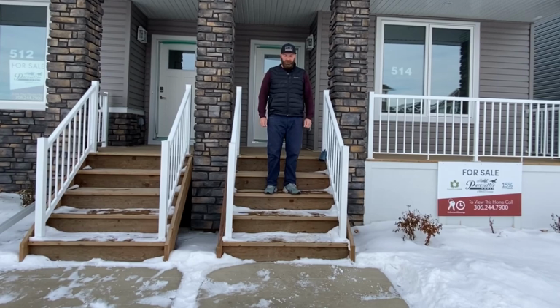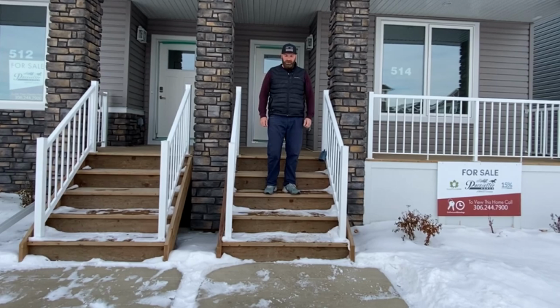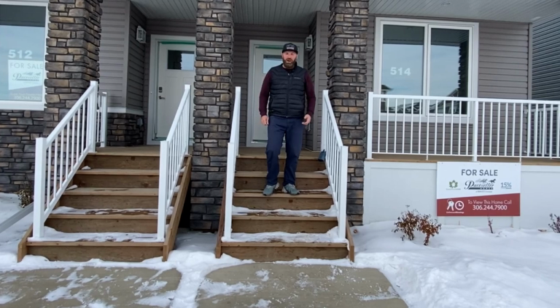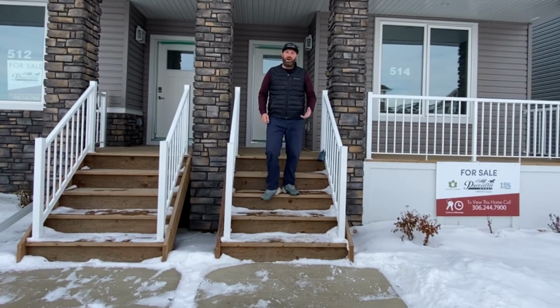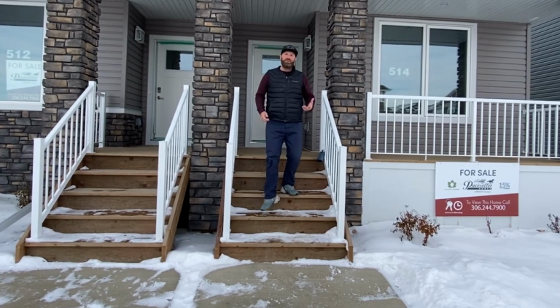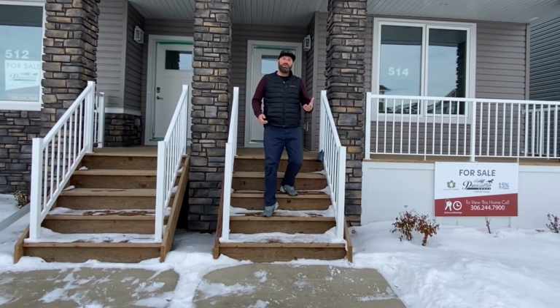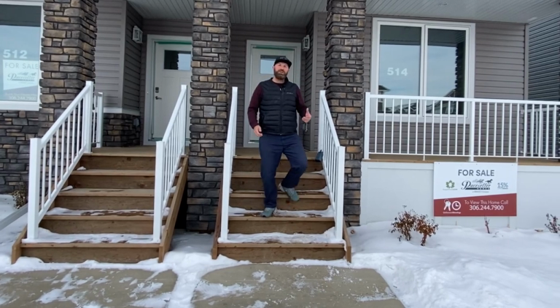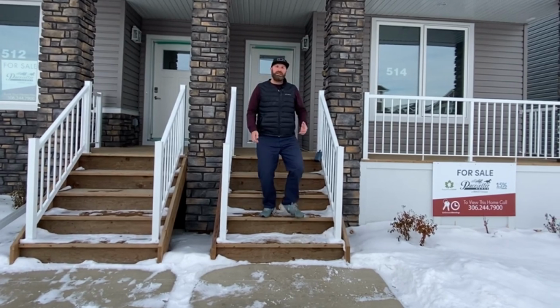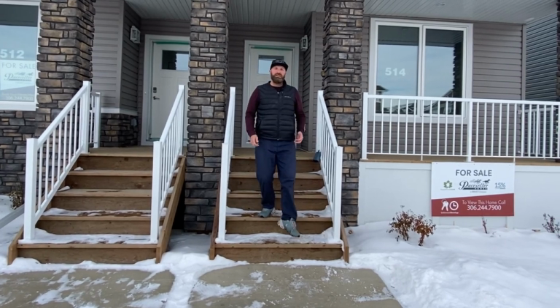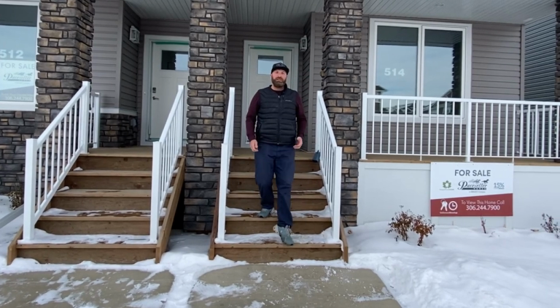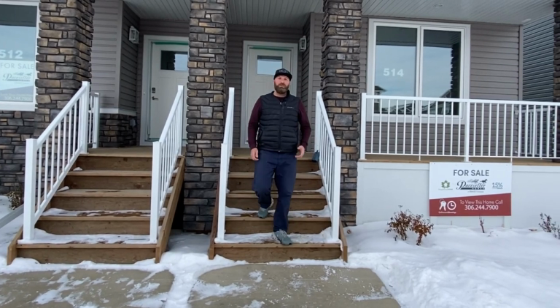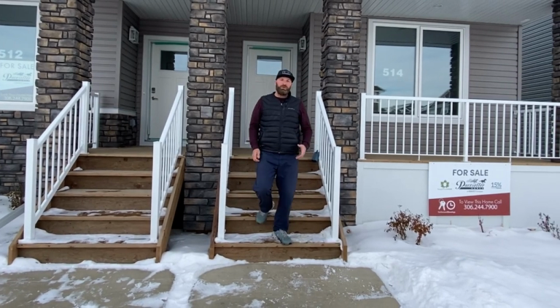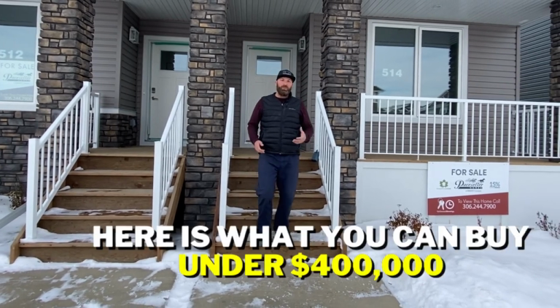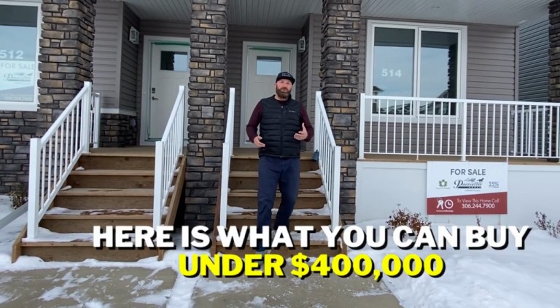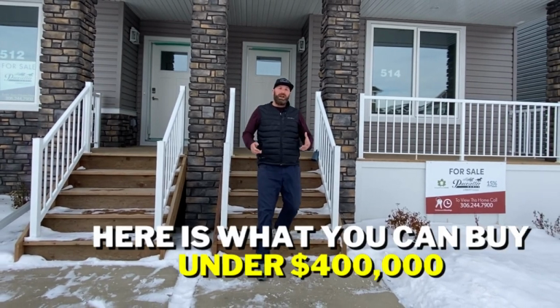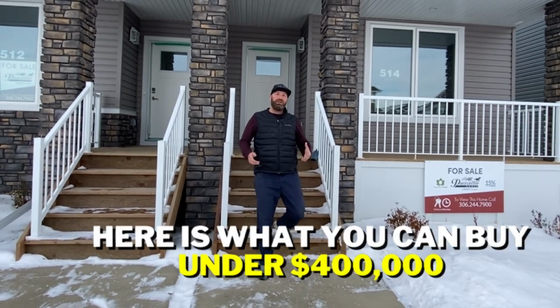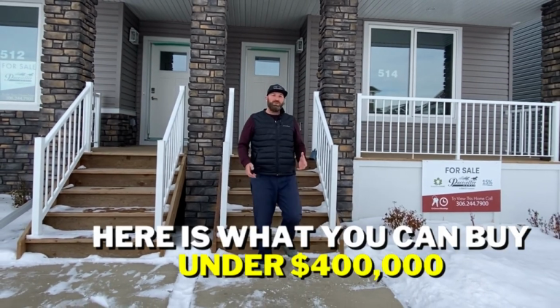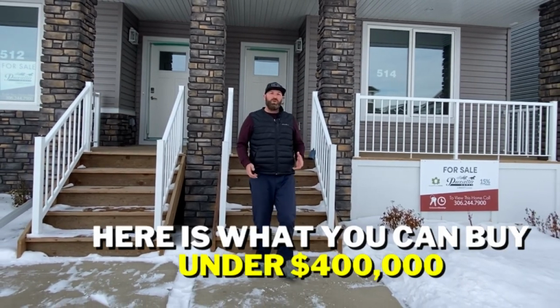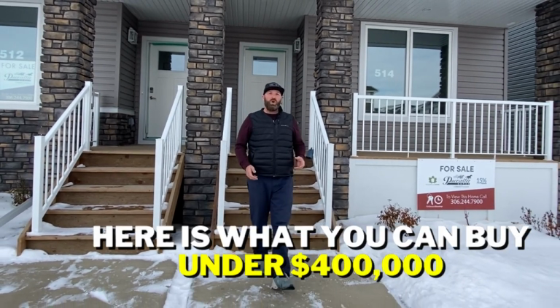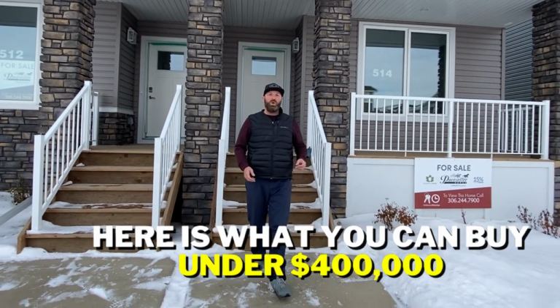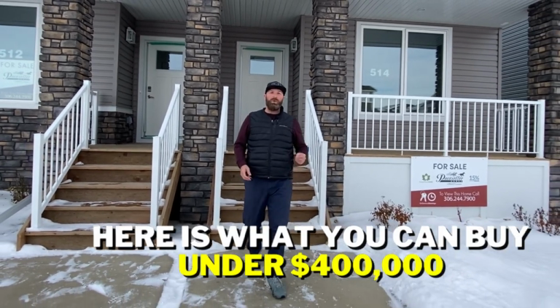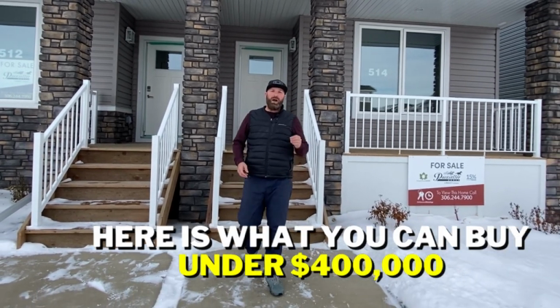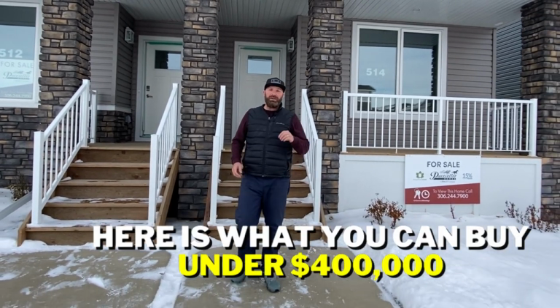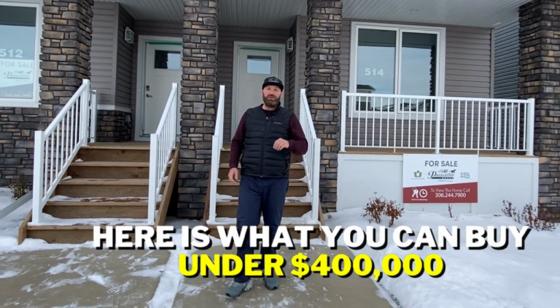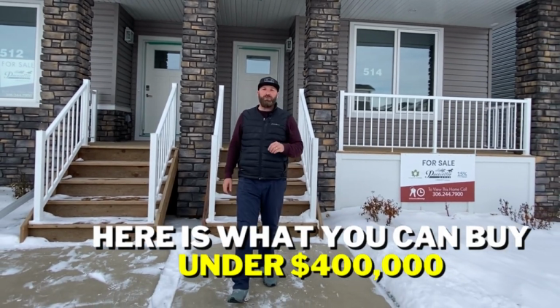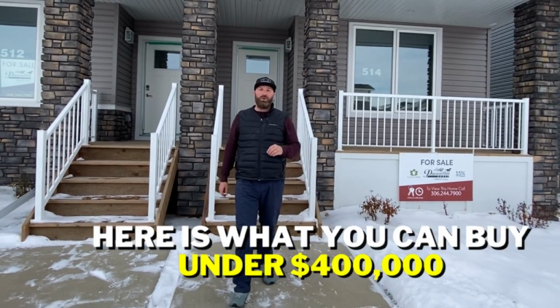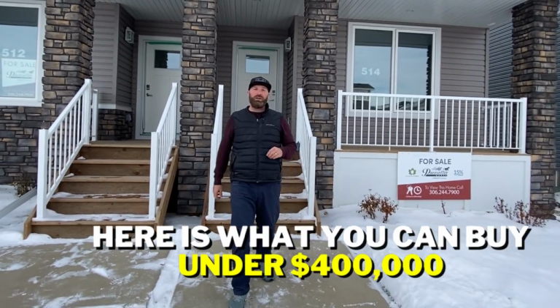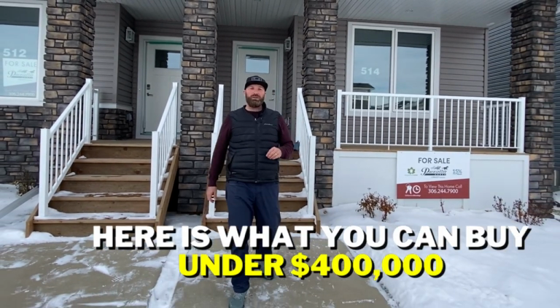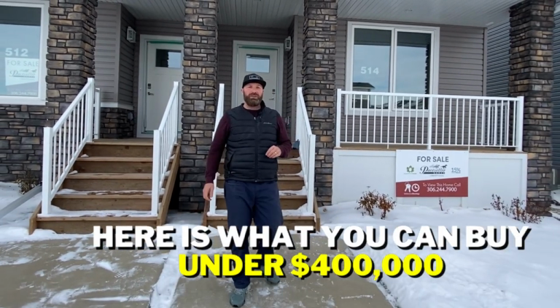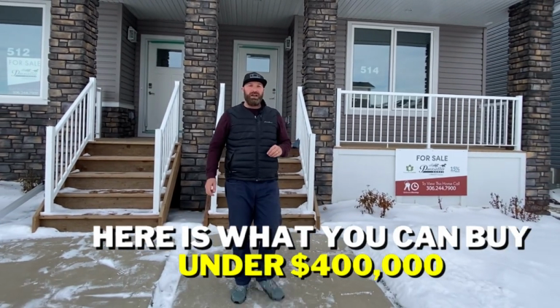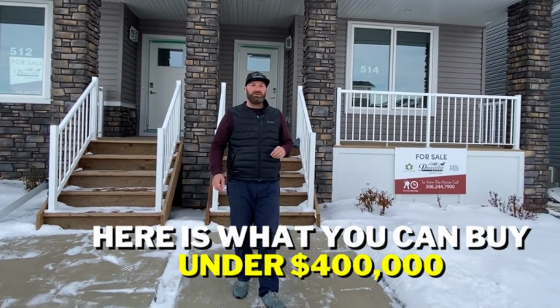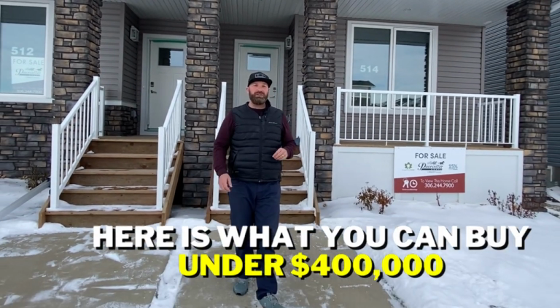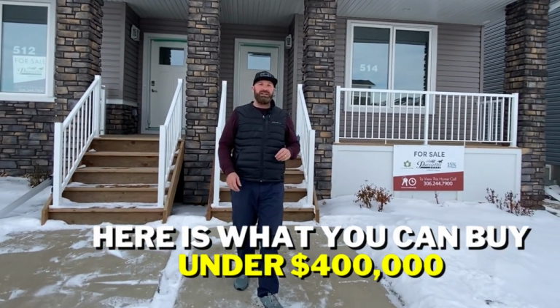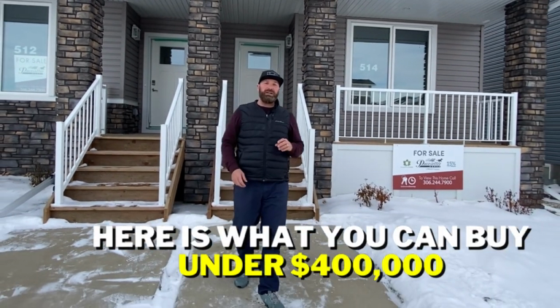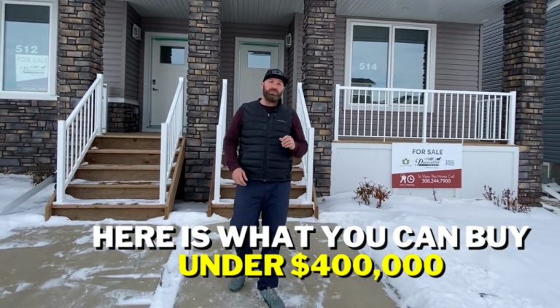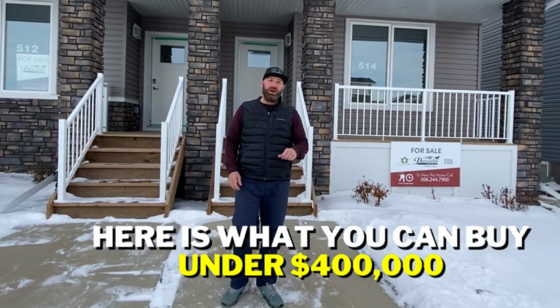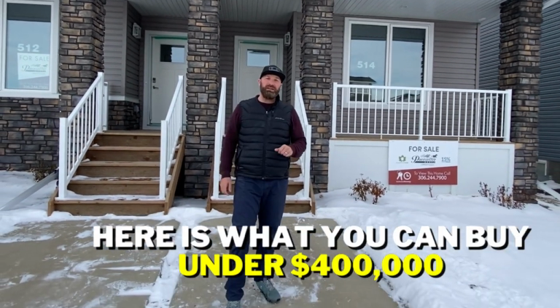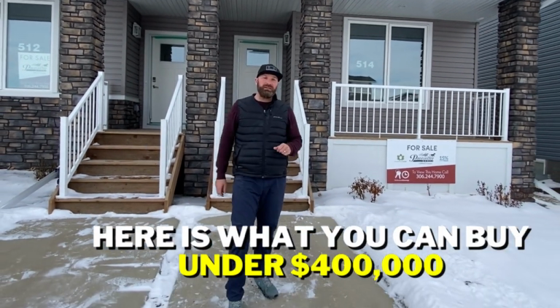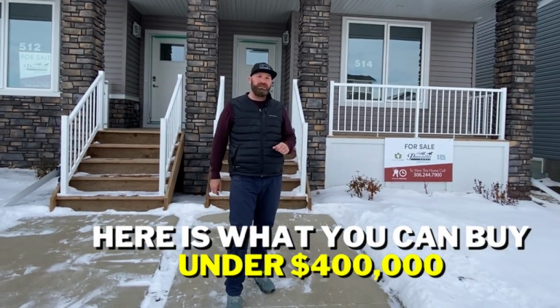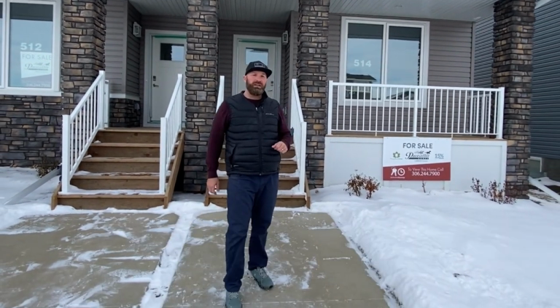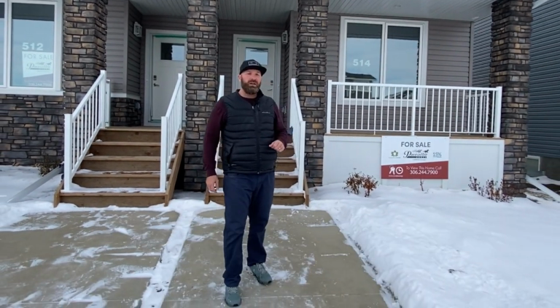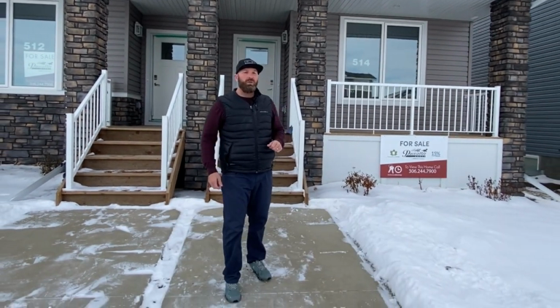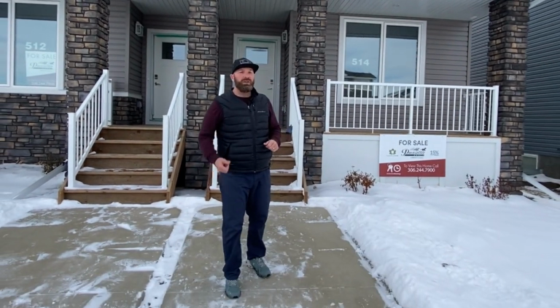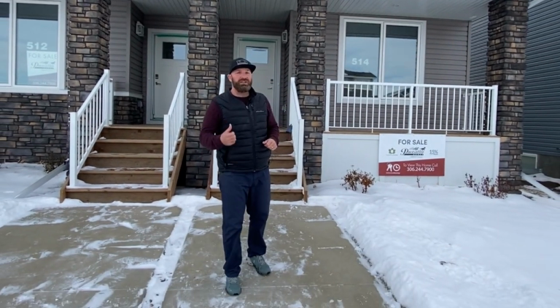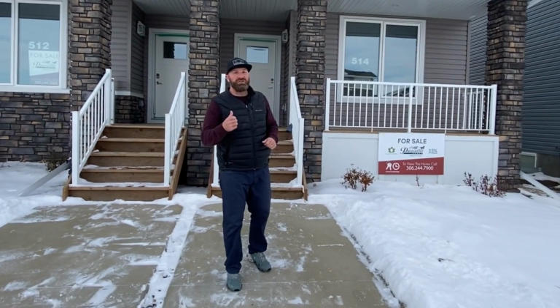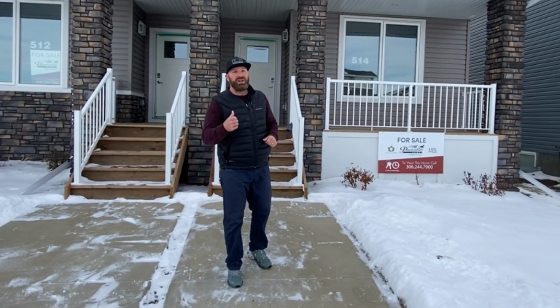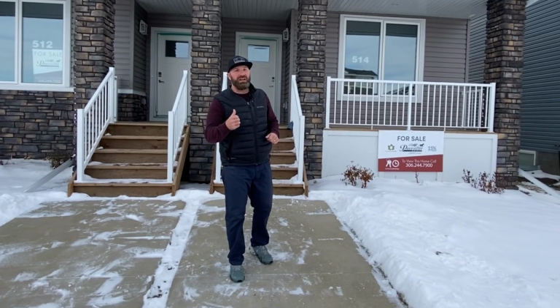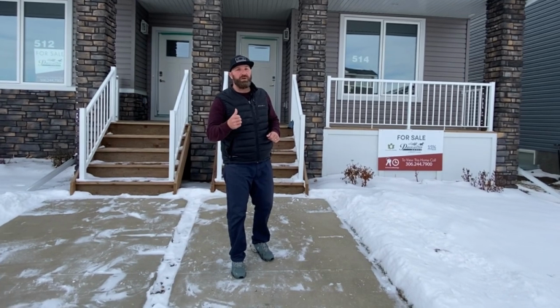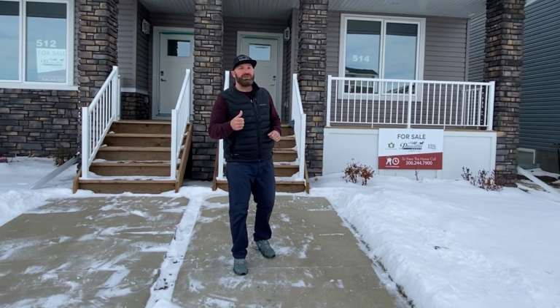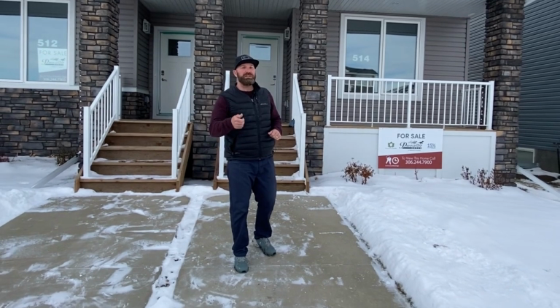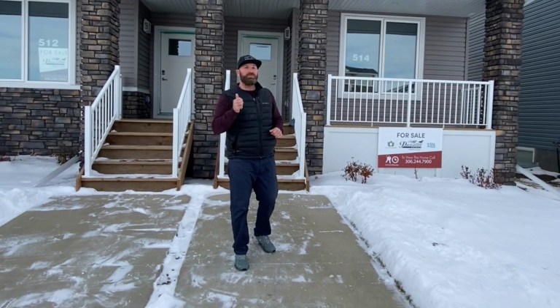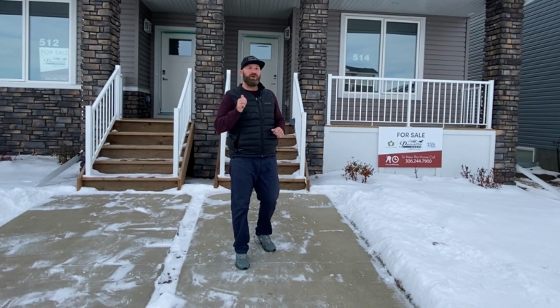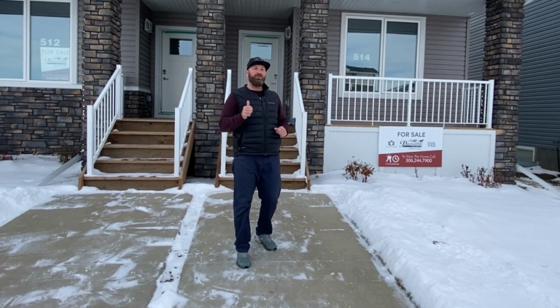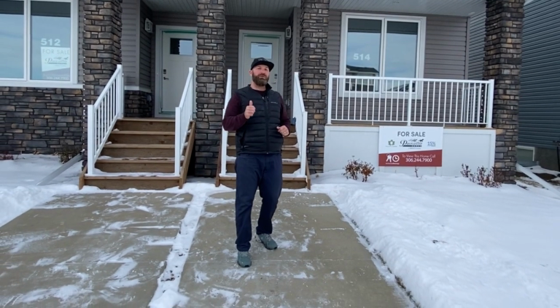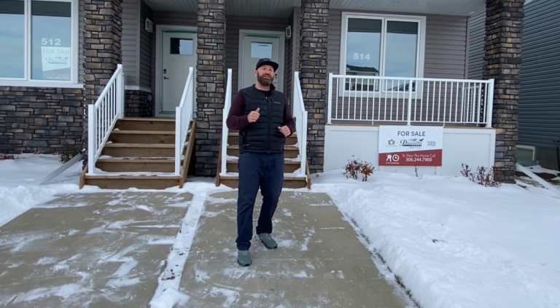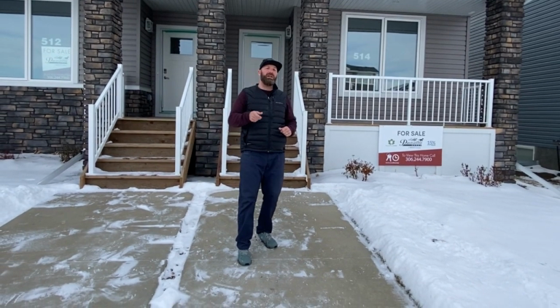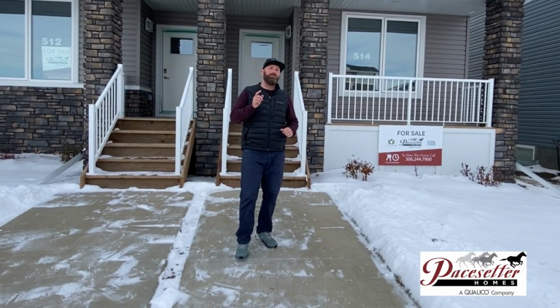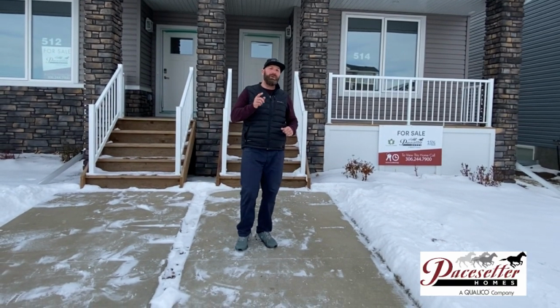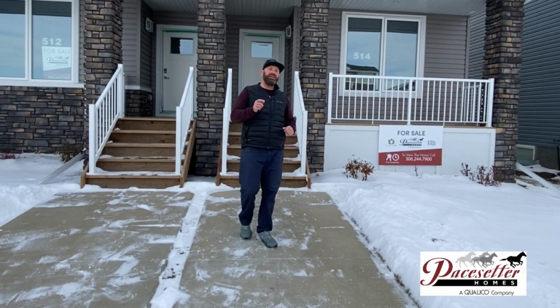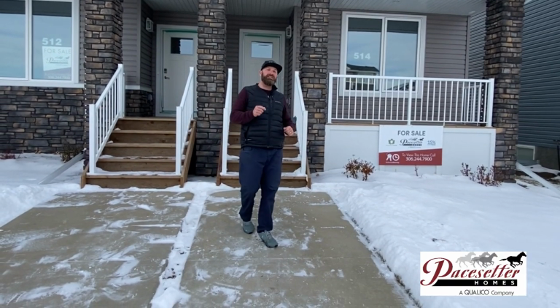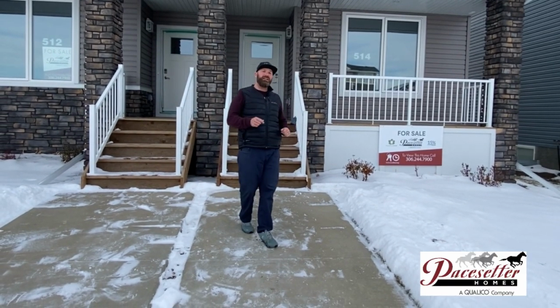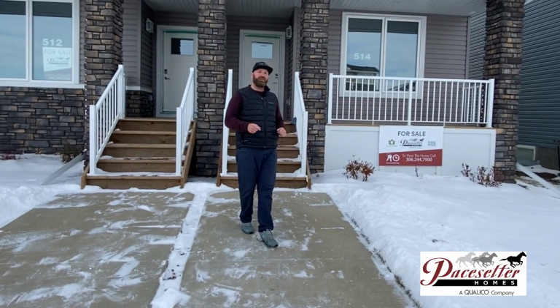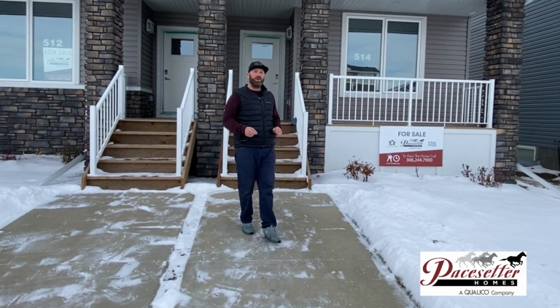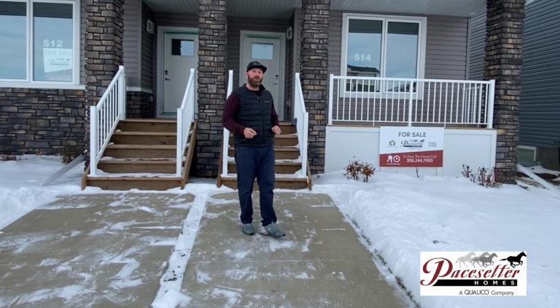Are you looking for a brand new home under $400,000 in Brighton? Let's check out this perfect Pacesetter home.